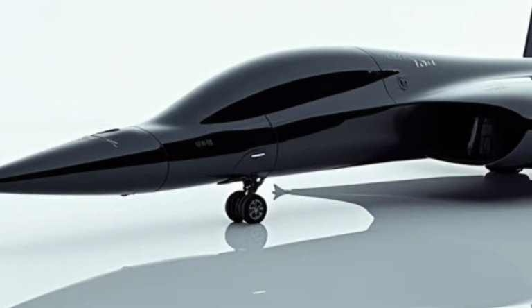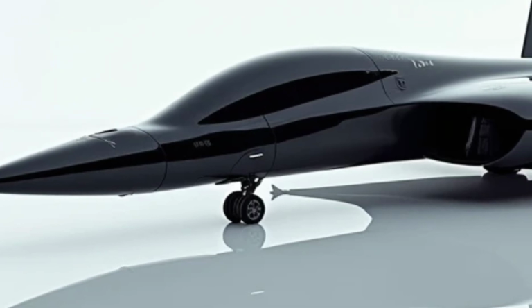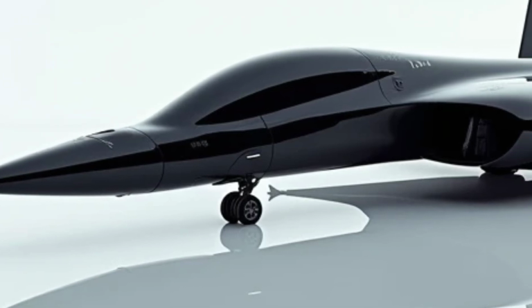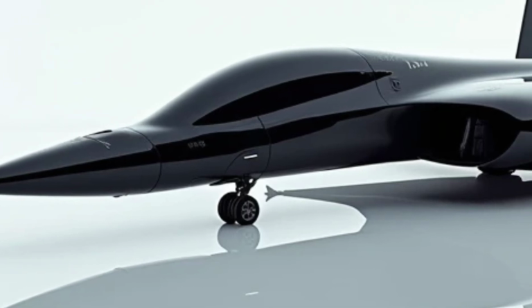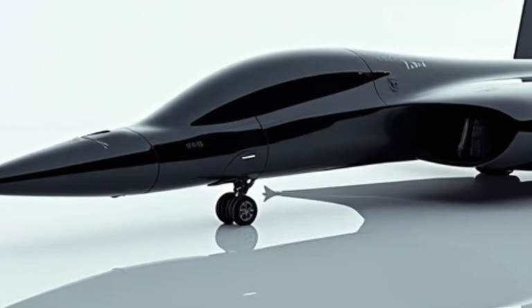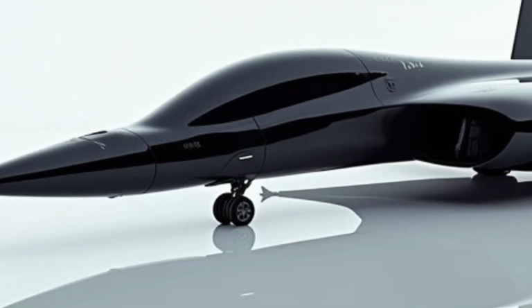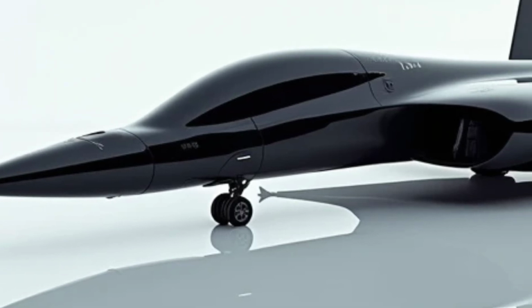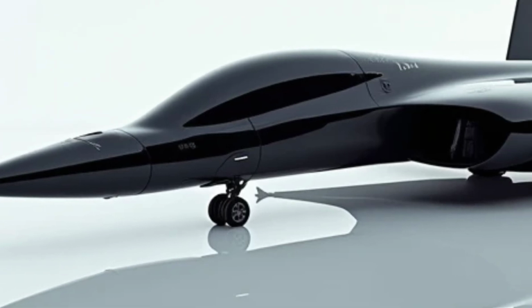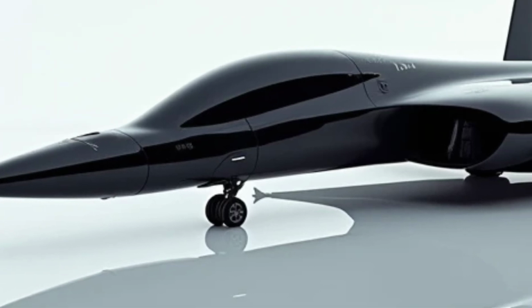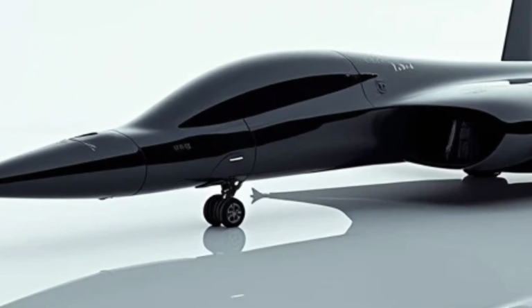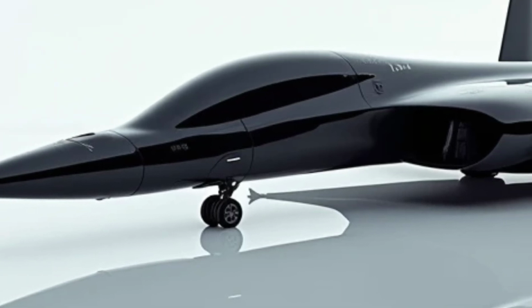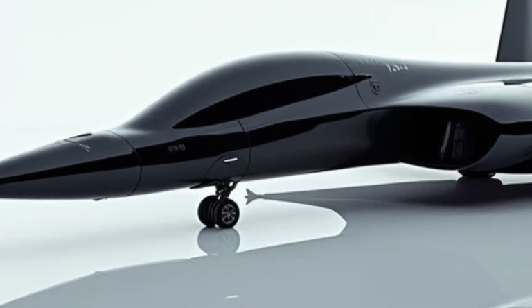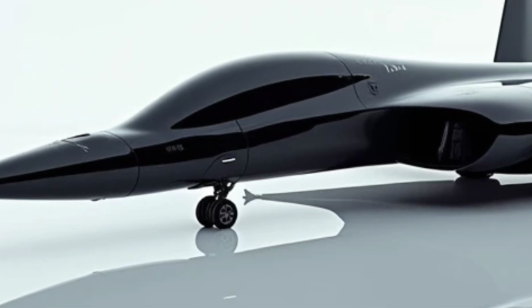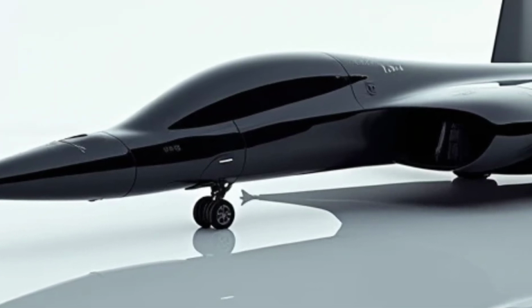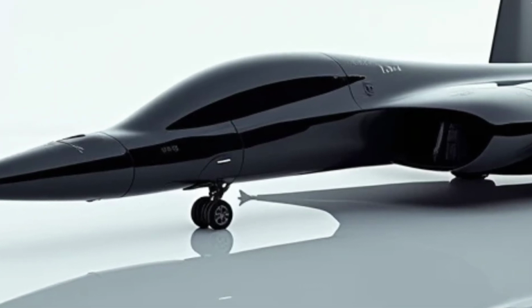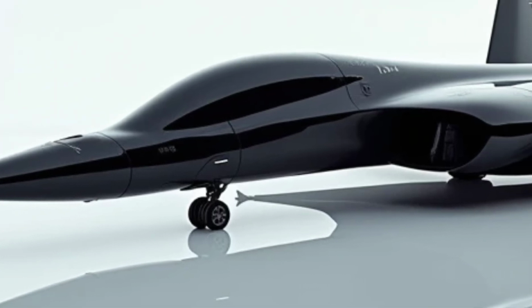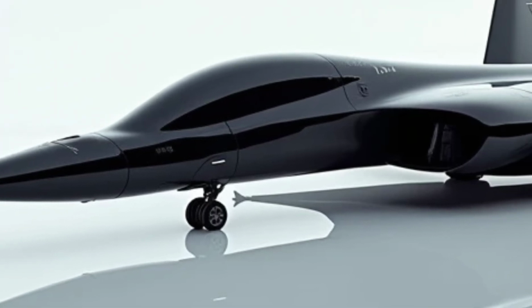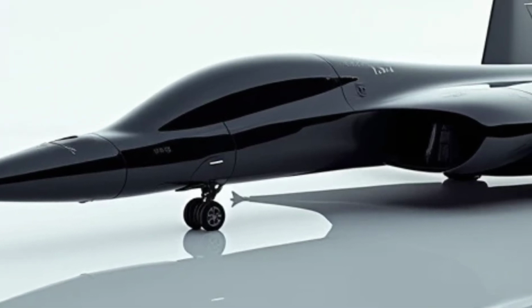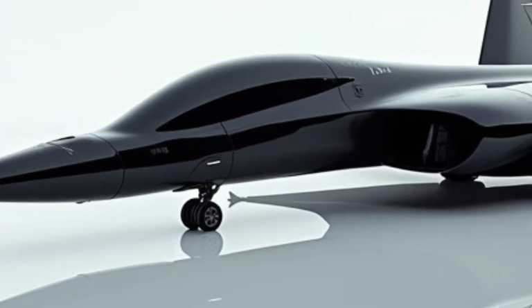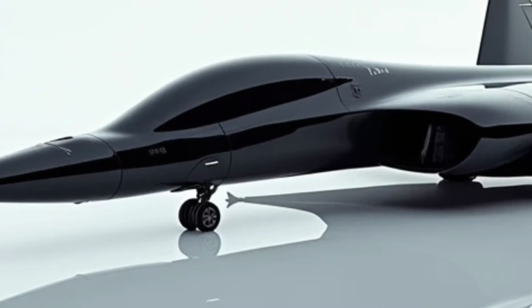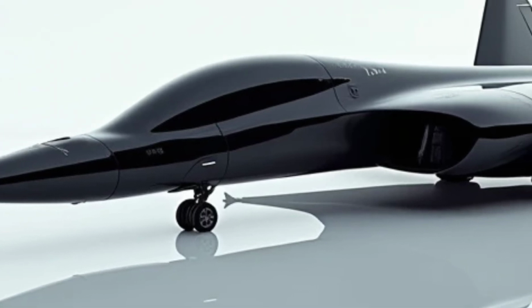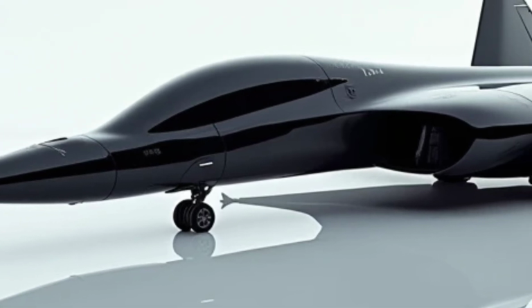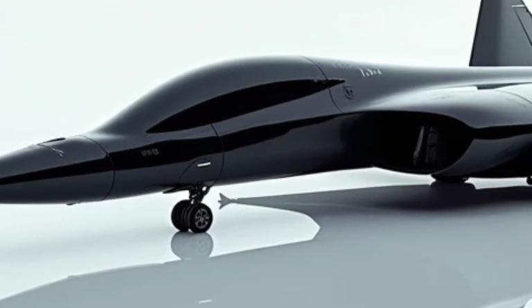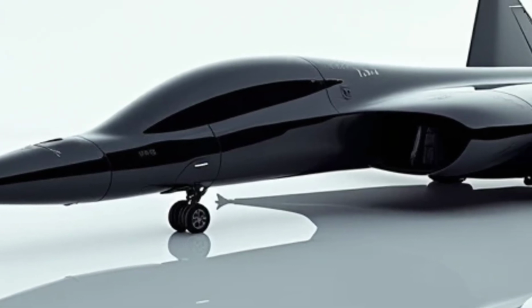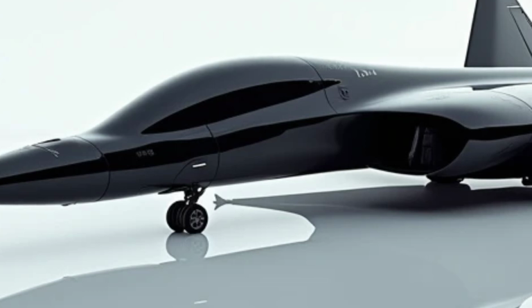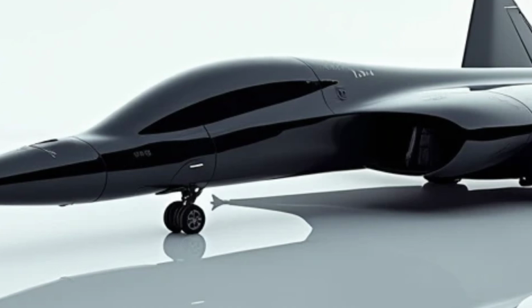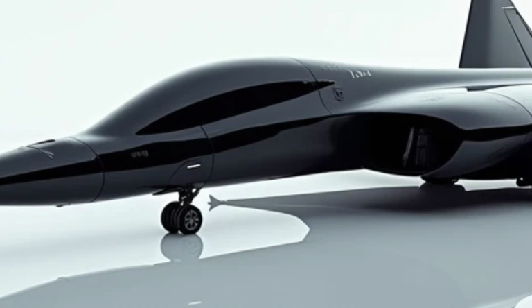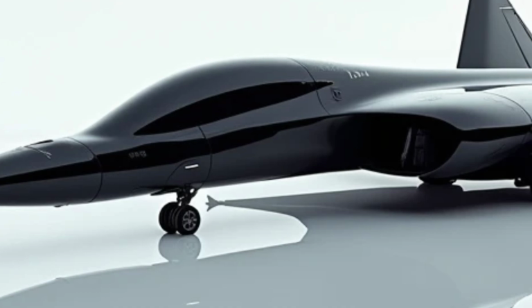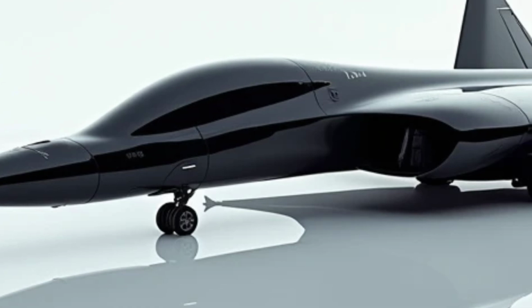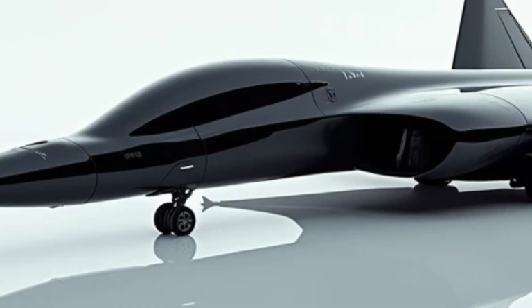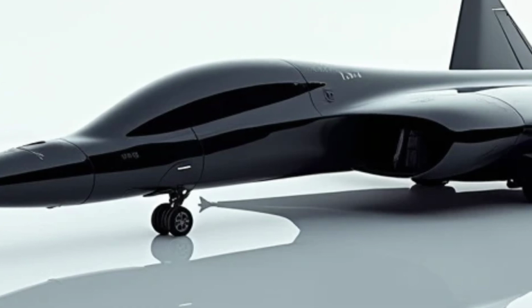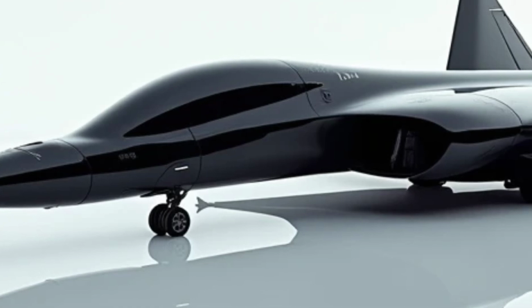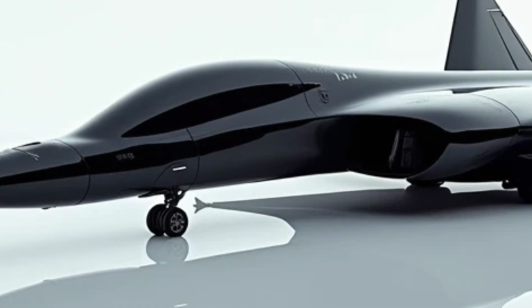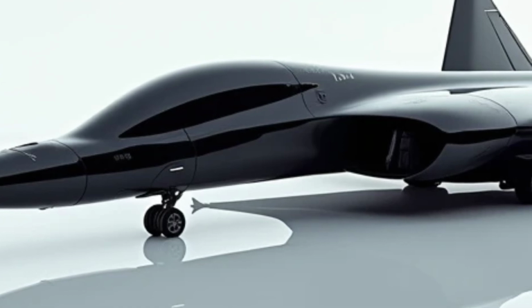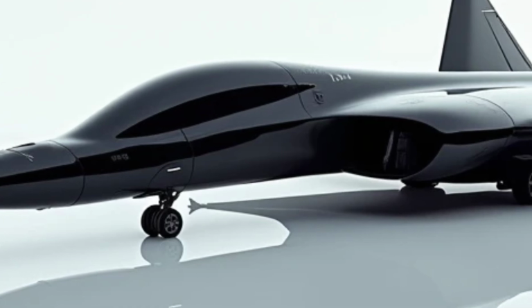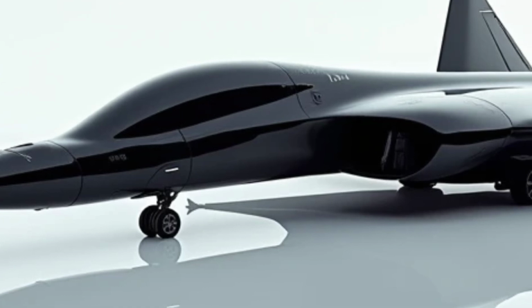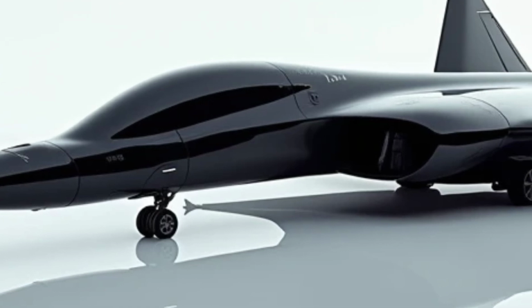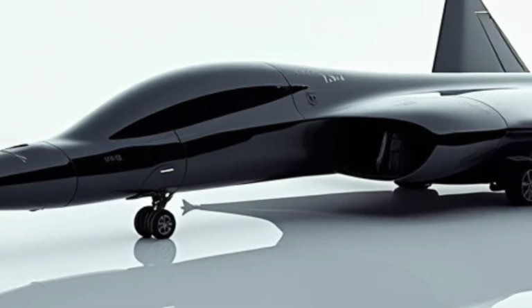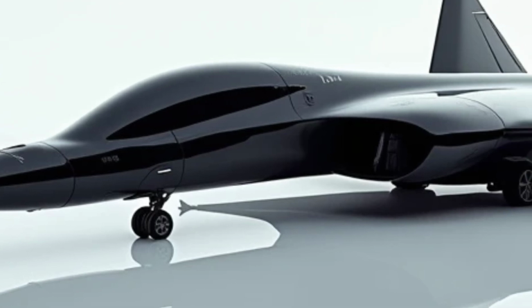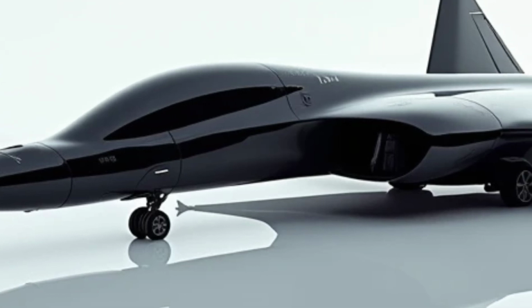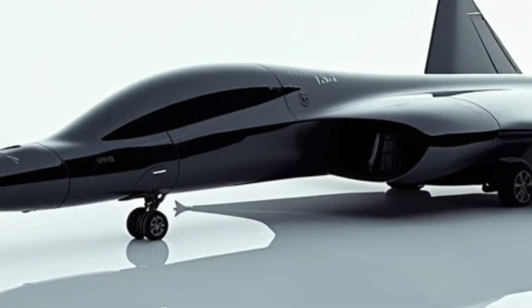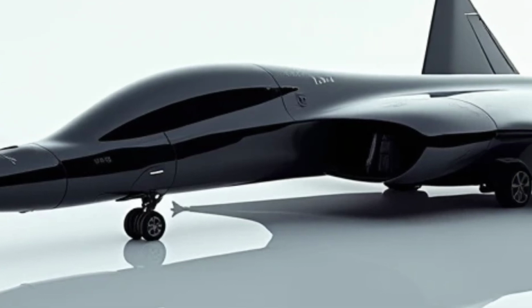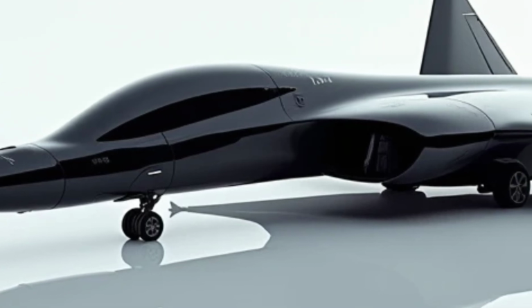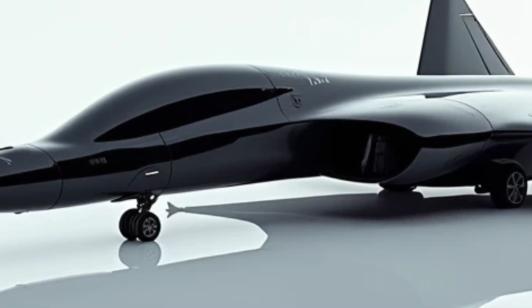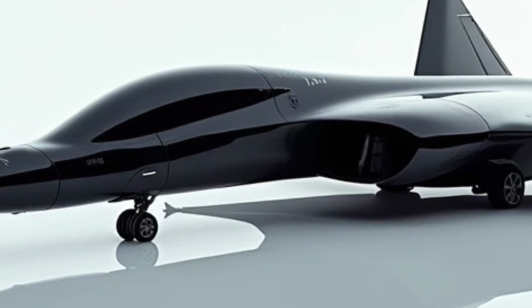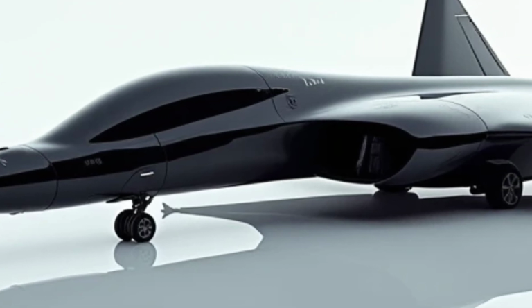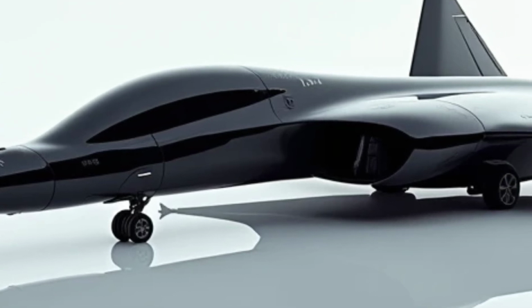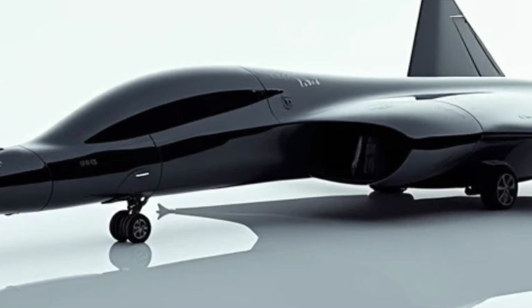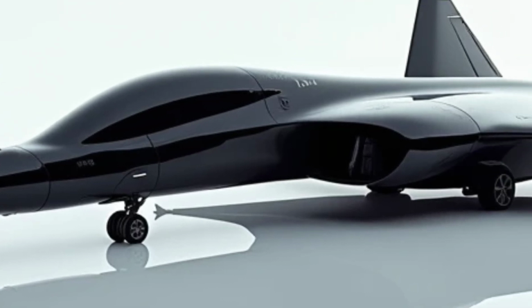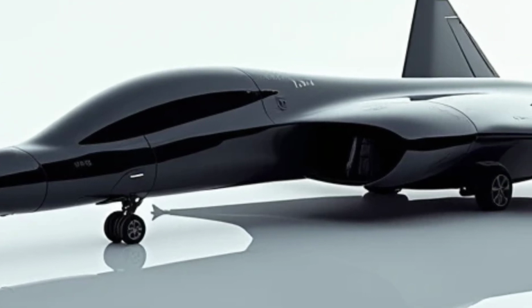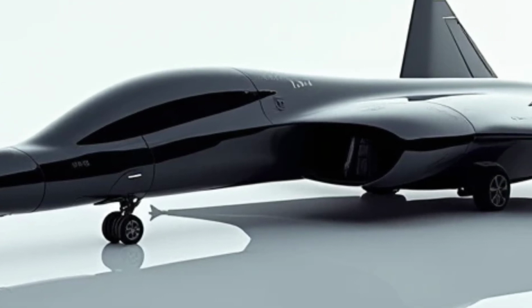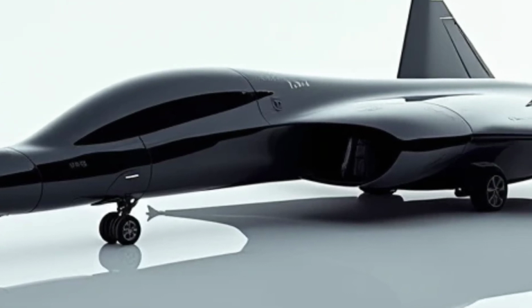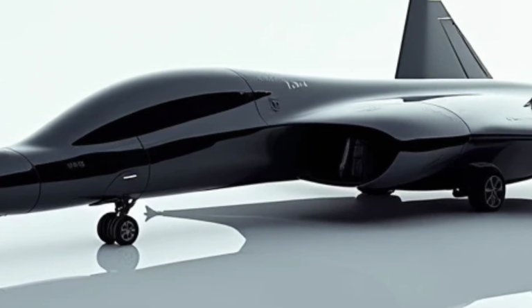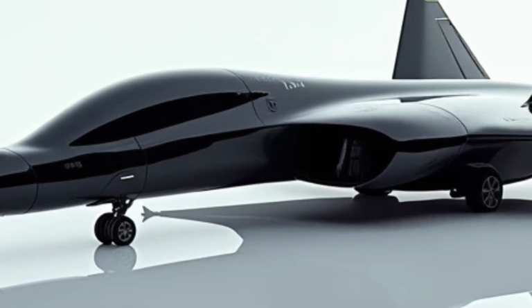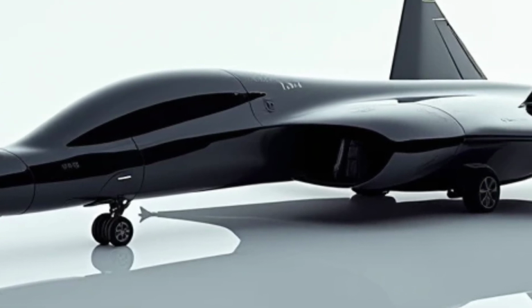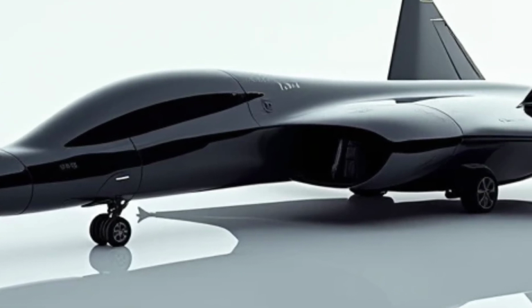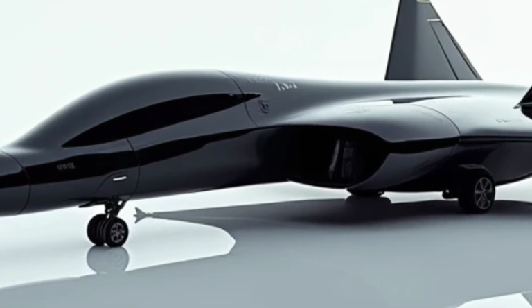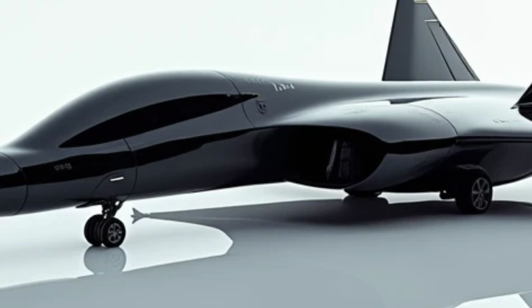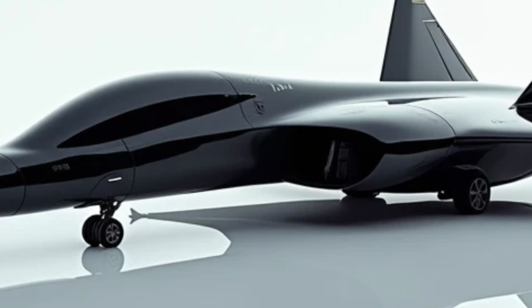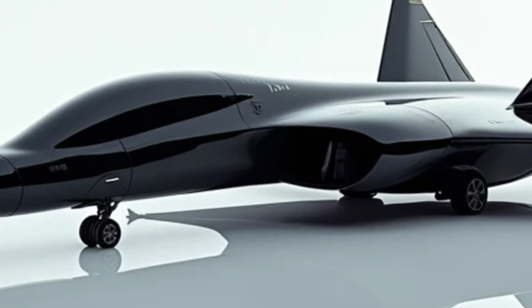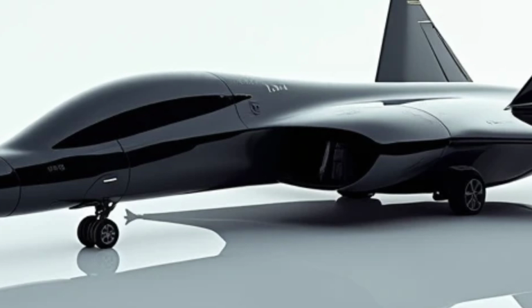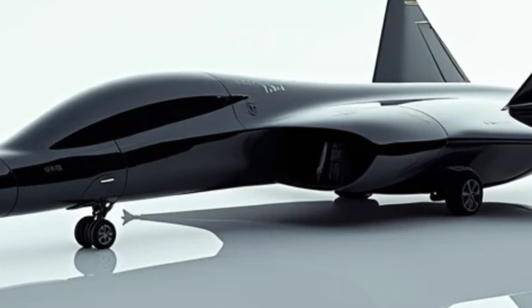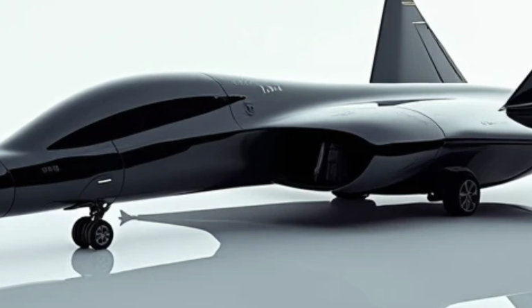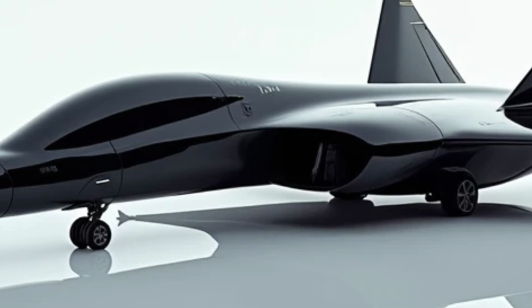This efficiency is a testament to the forward-thinking design philosophy behind this aircraft, making it as sustainable as it is awe-inspiring.